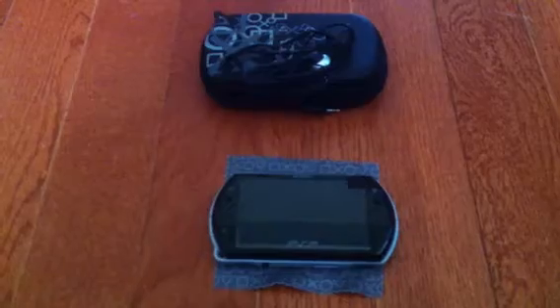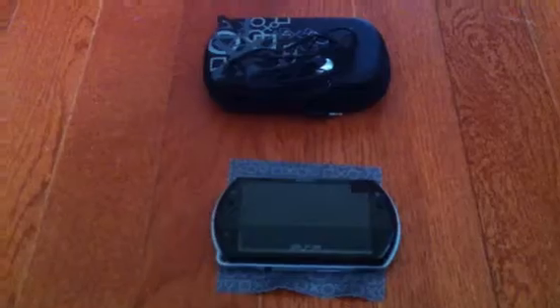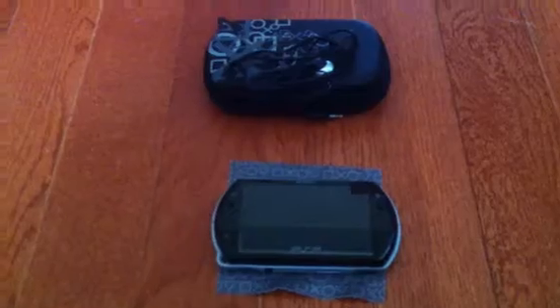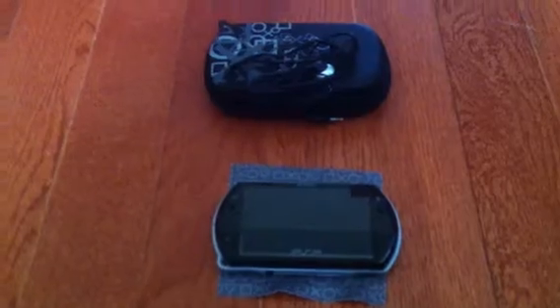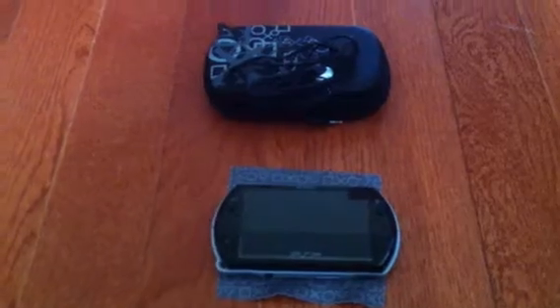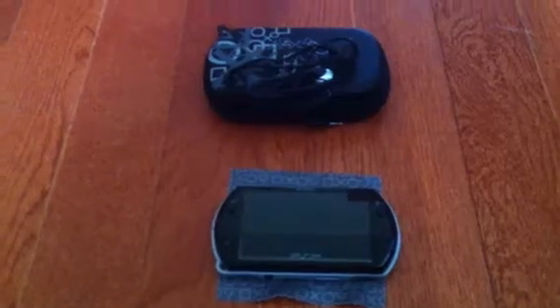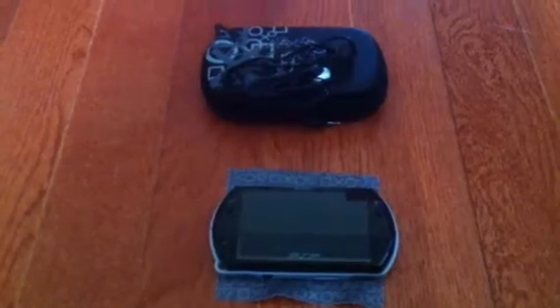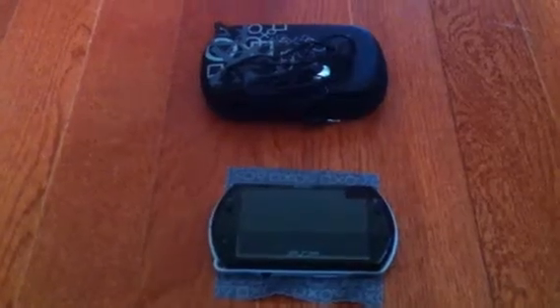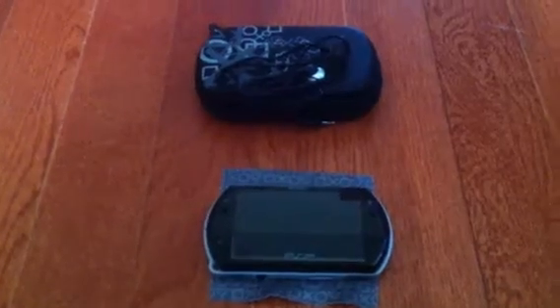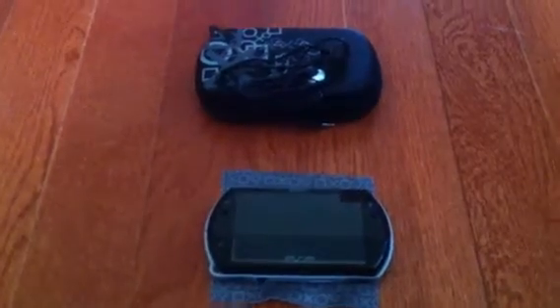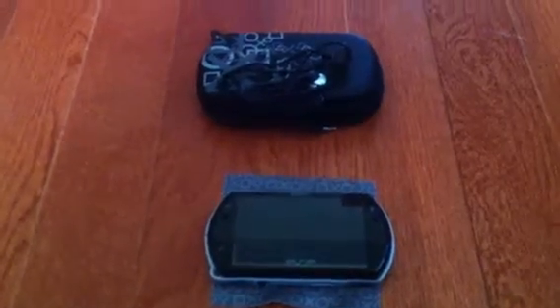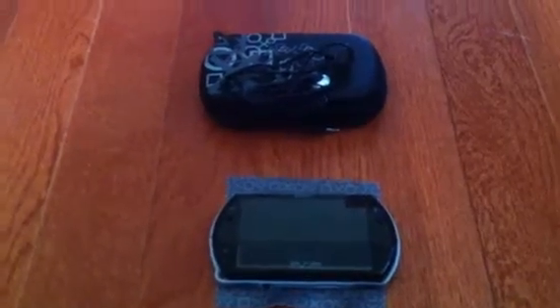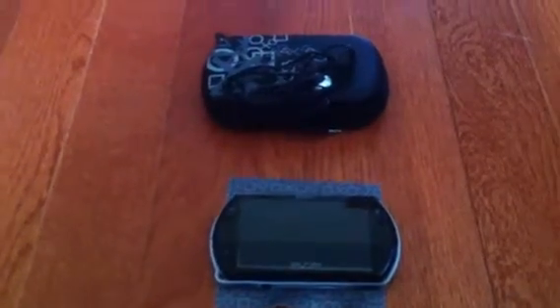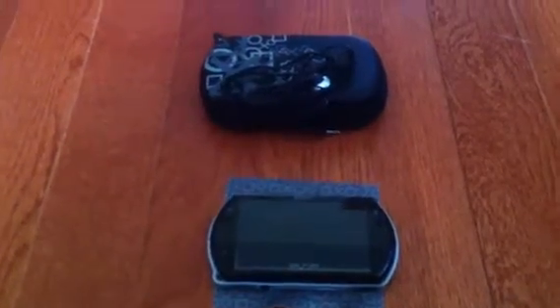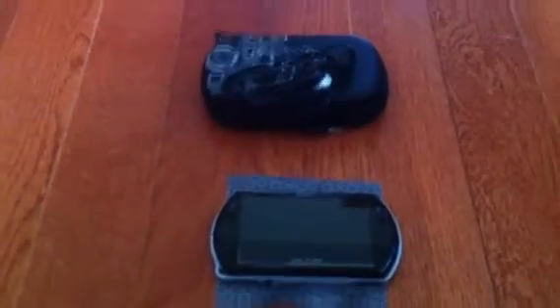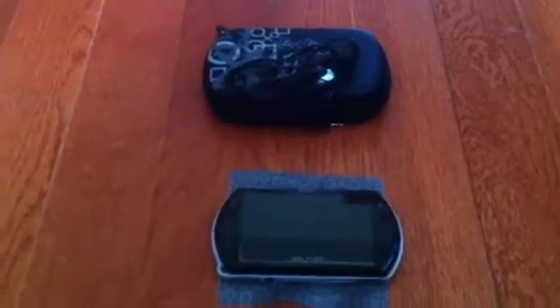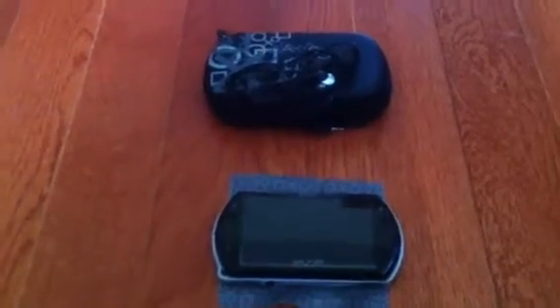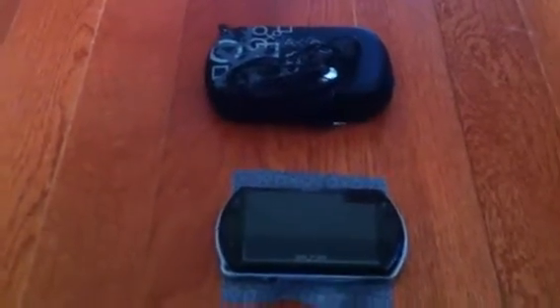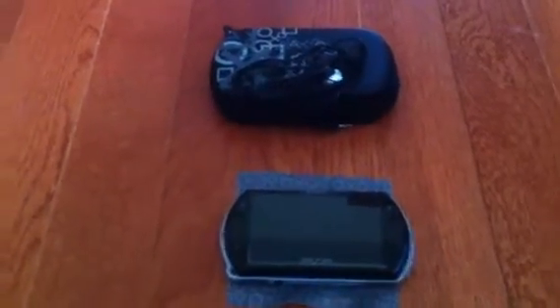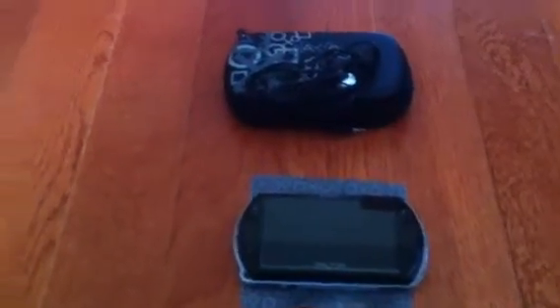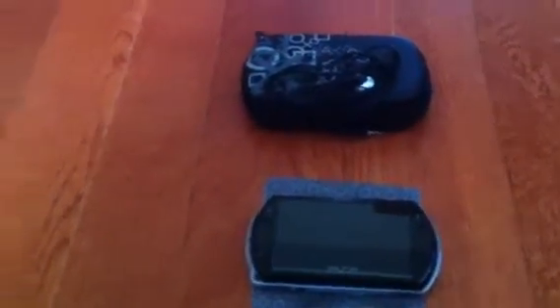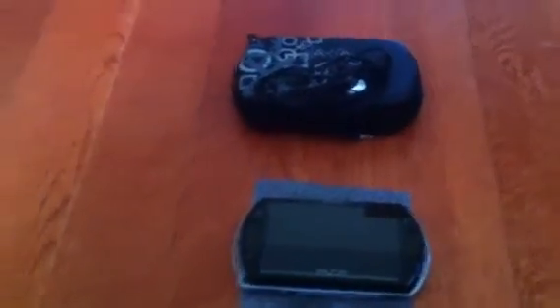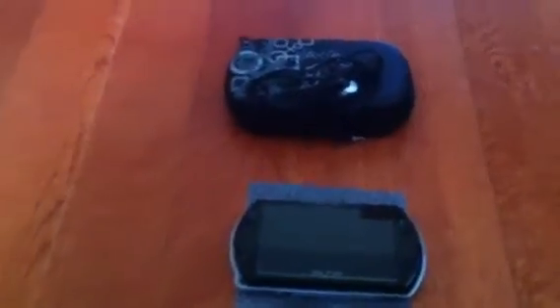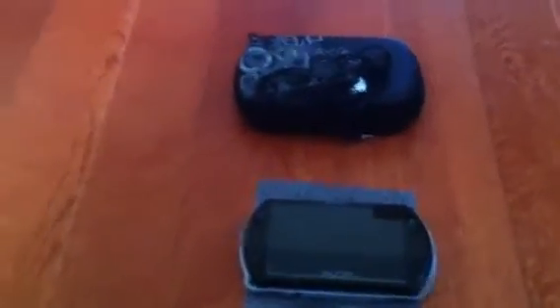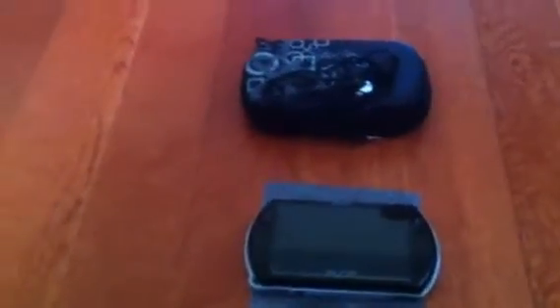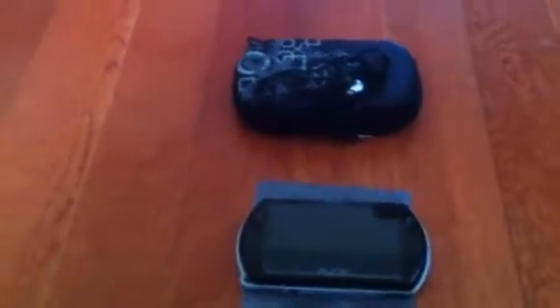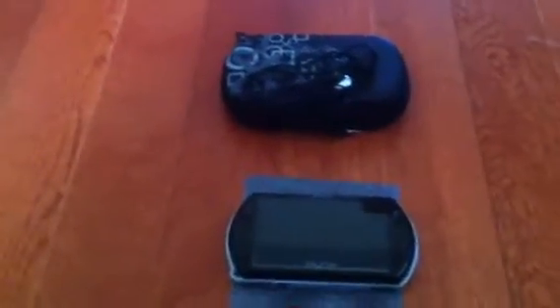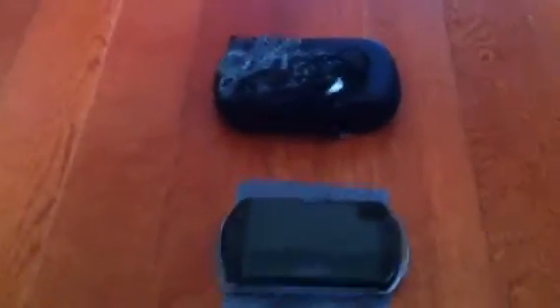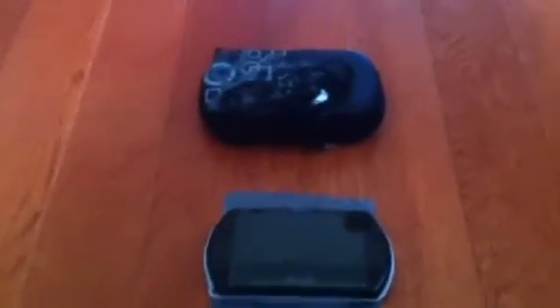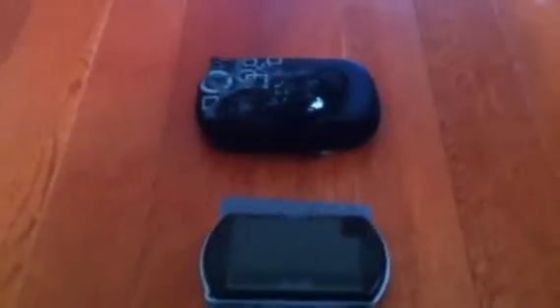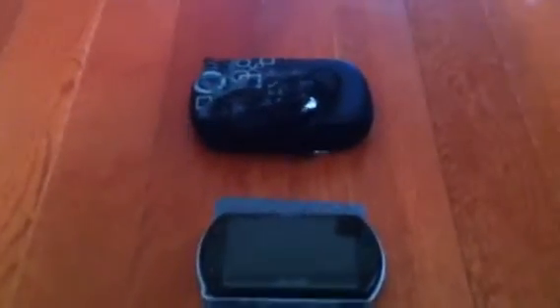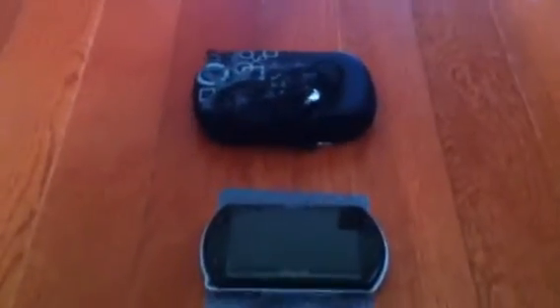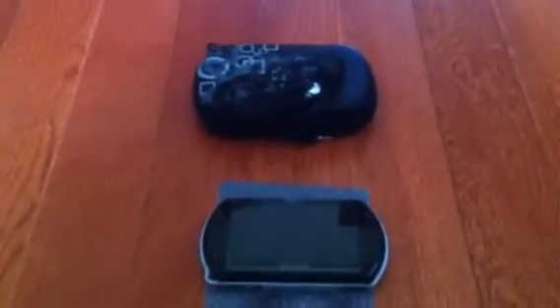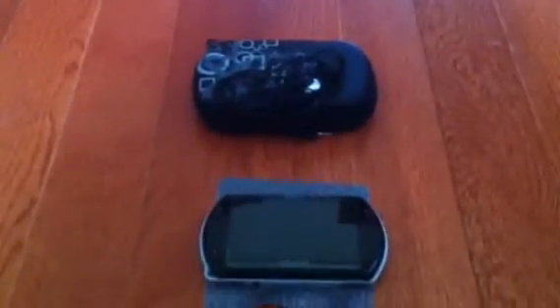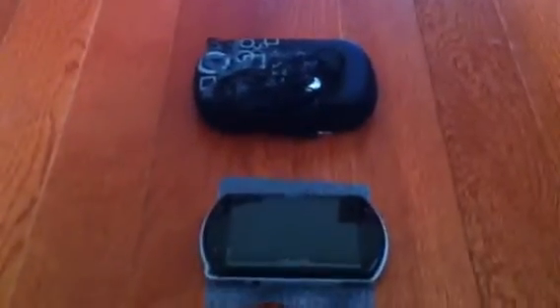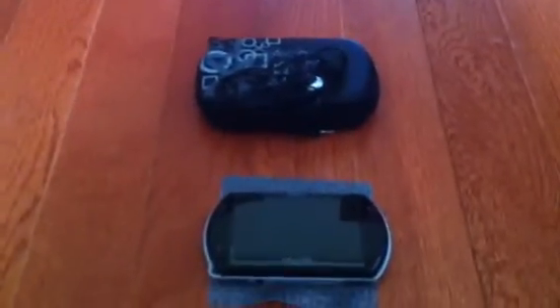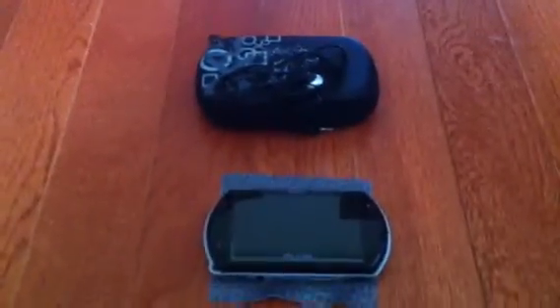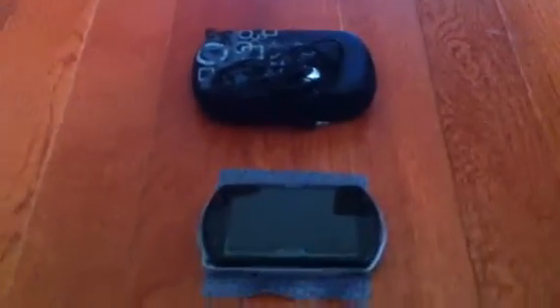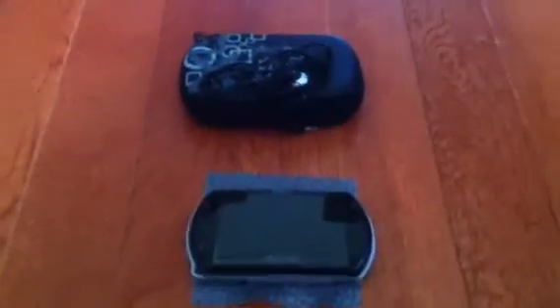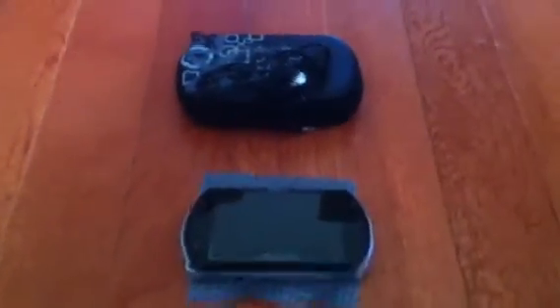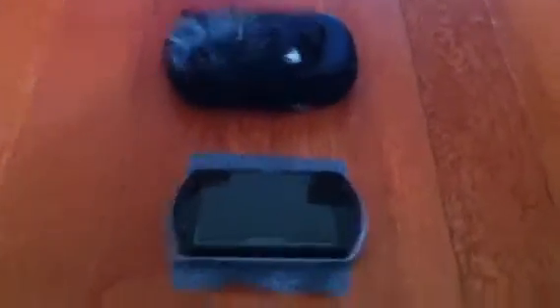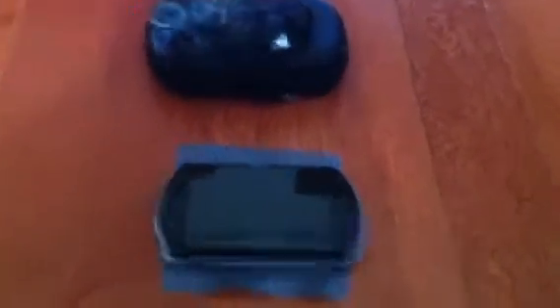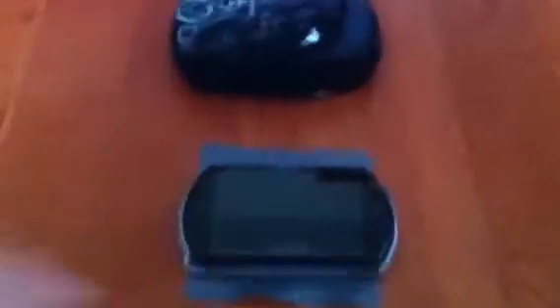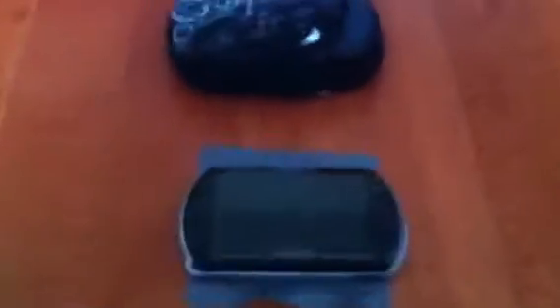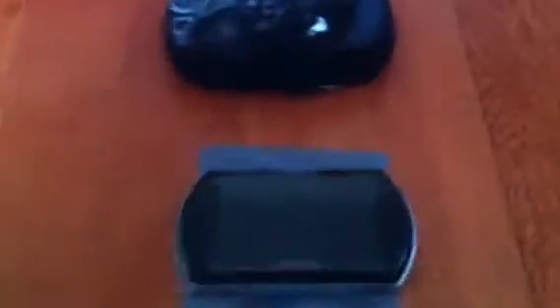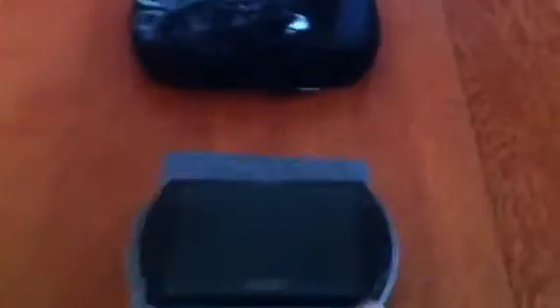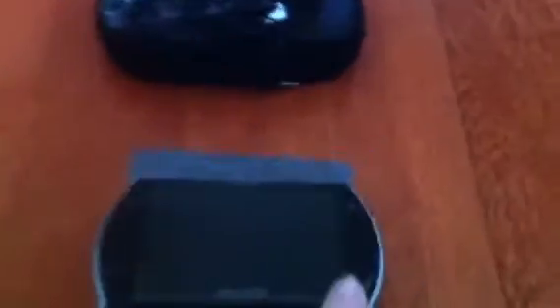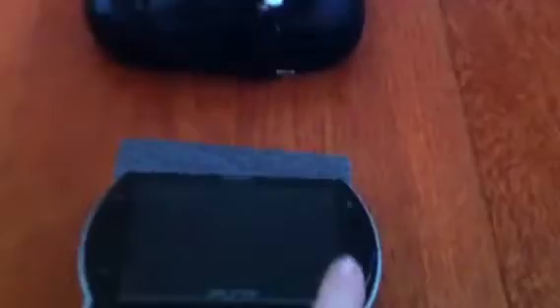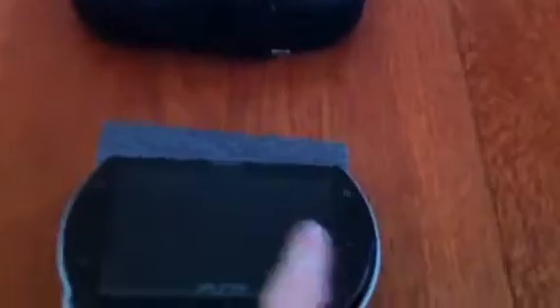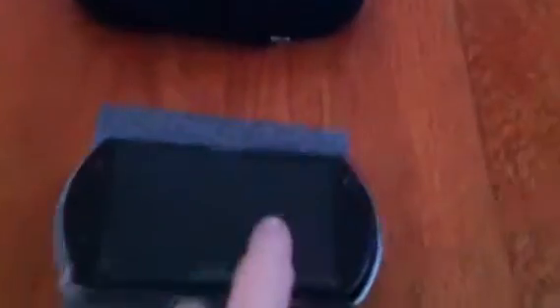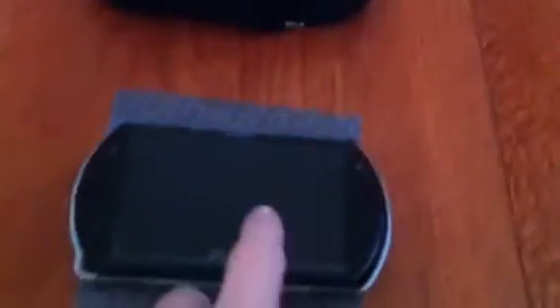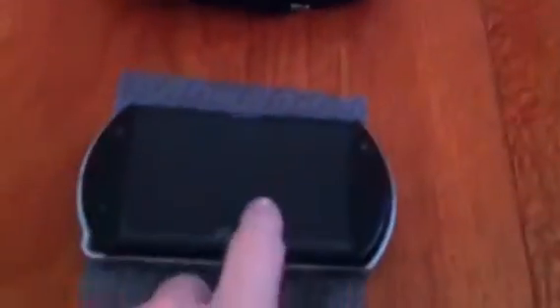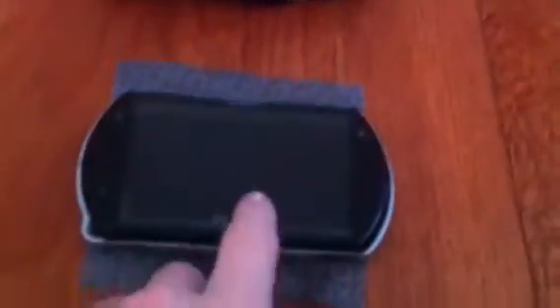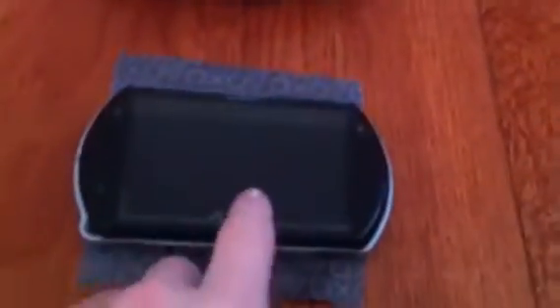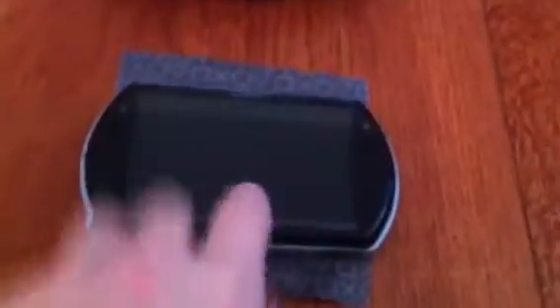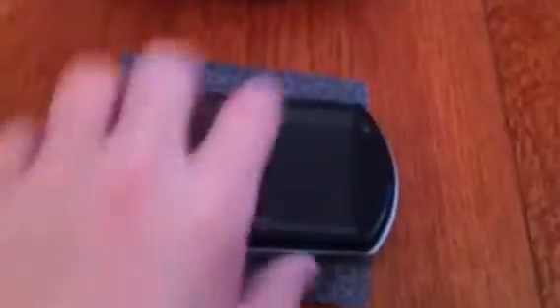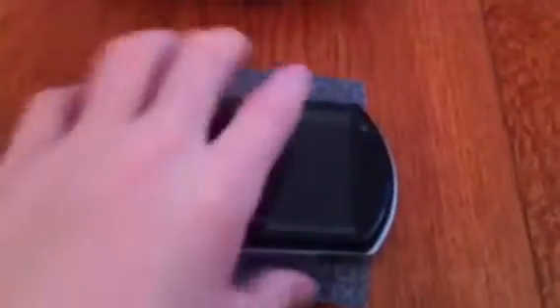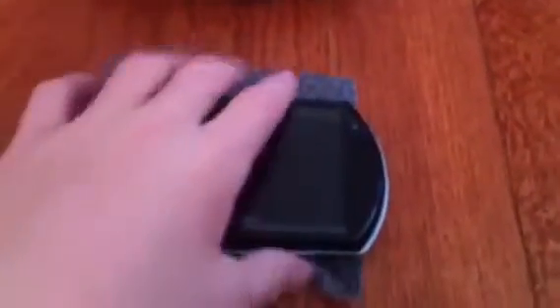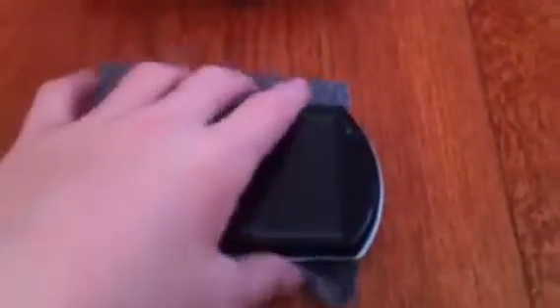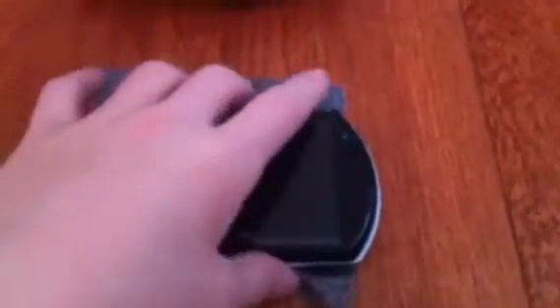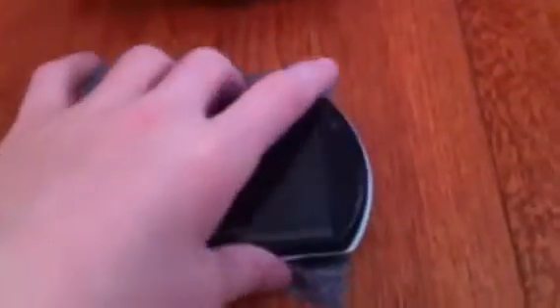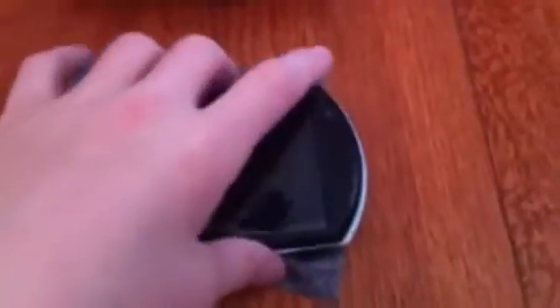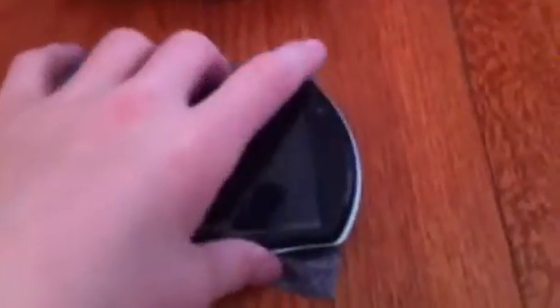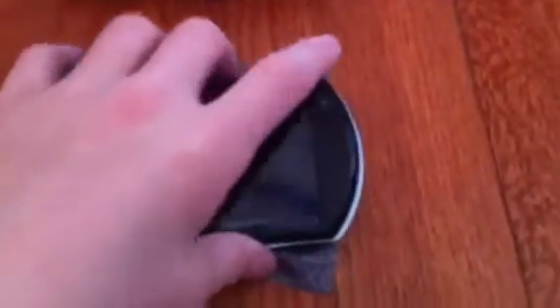Hello YouTube, this is LZ3TZ. I'm going to do the review on the PSP Go.